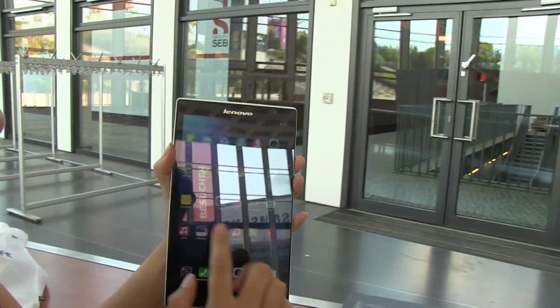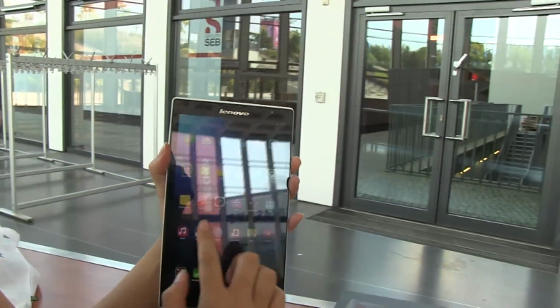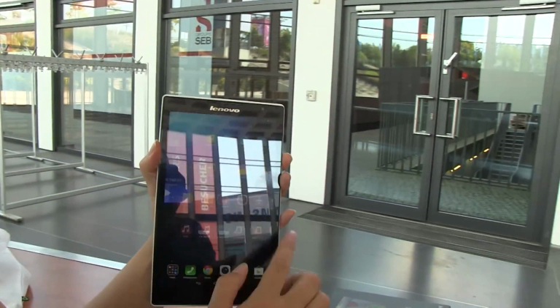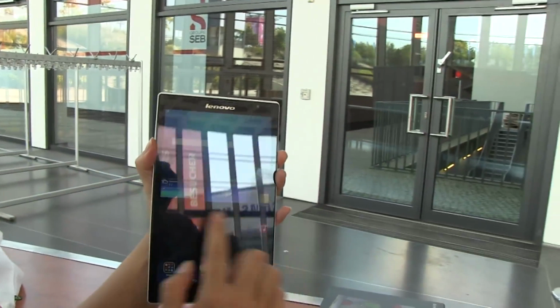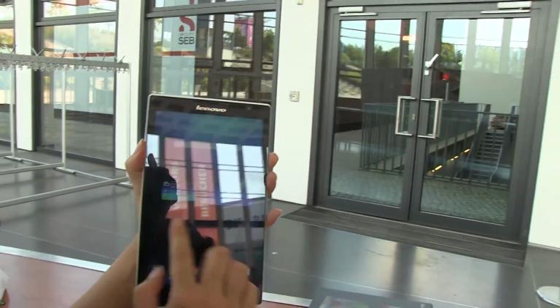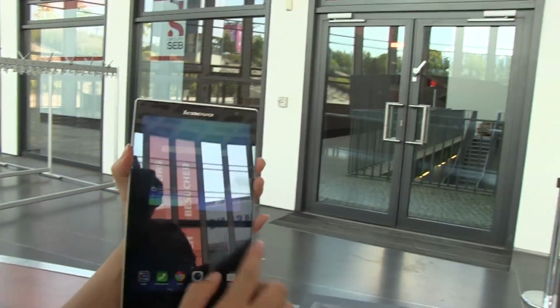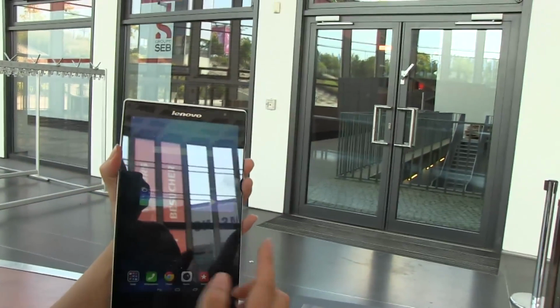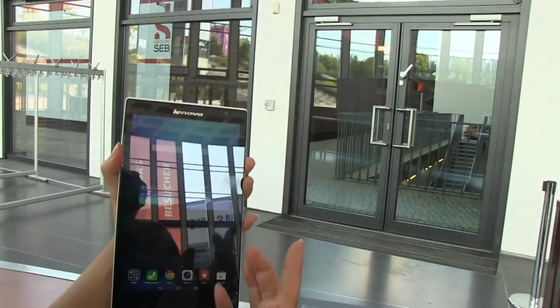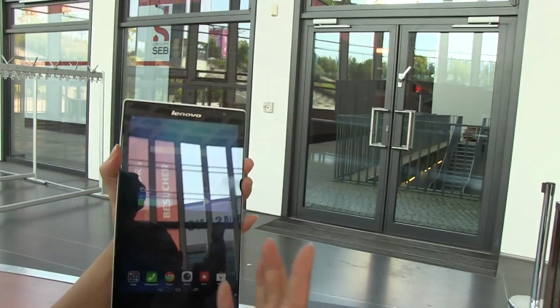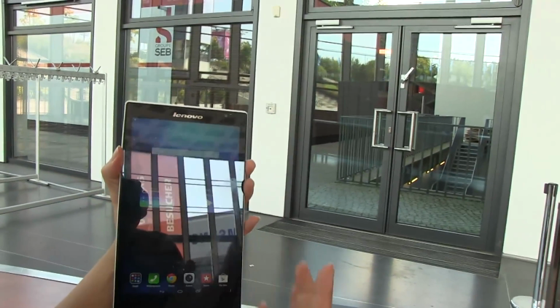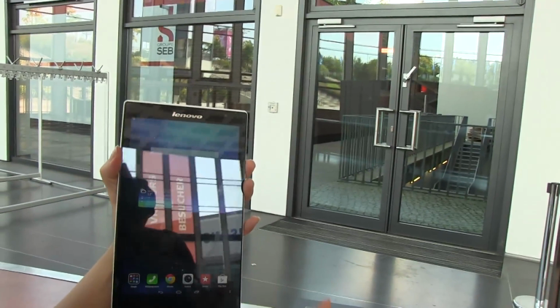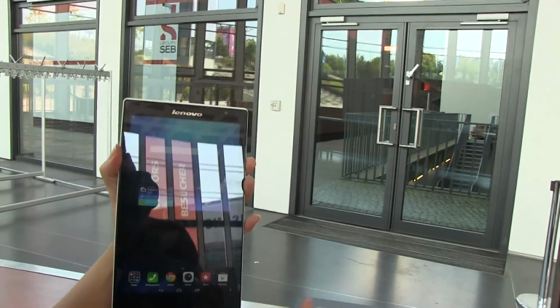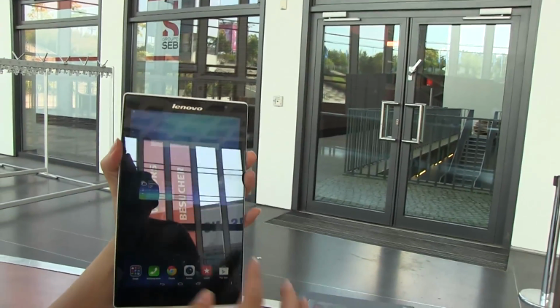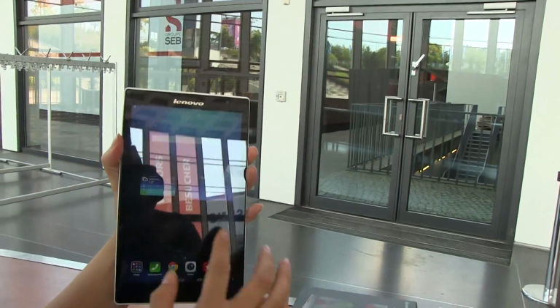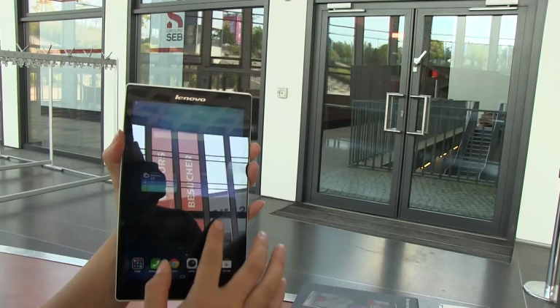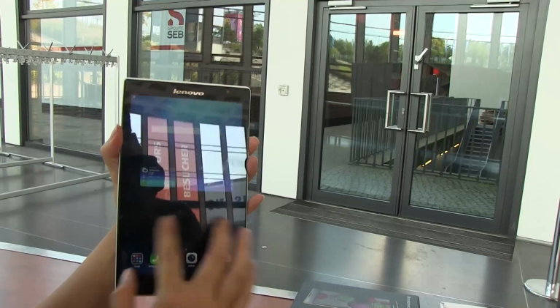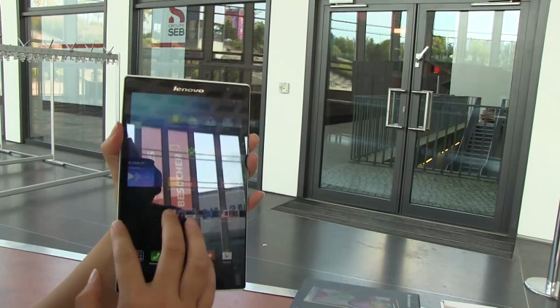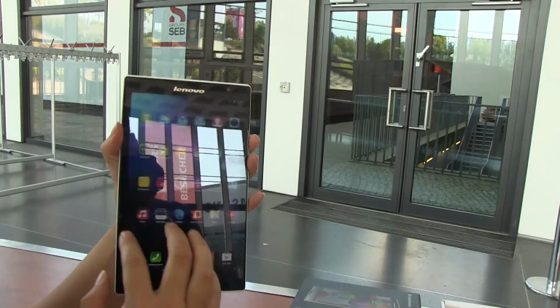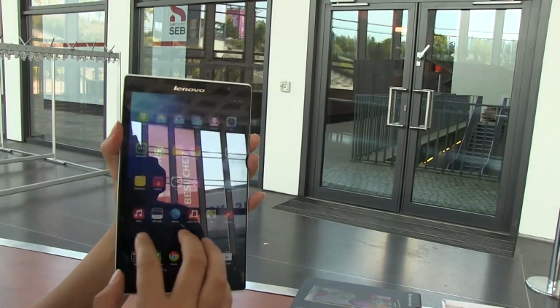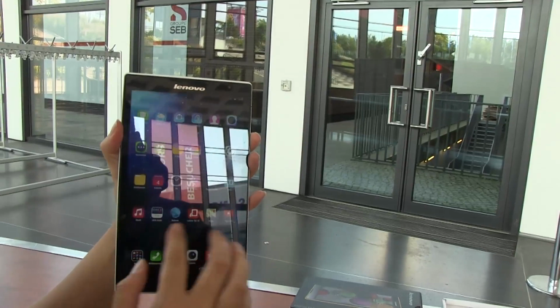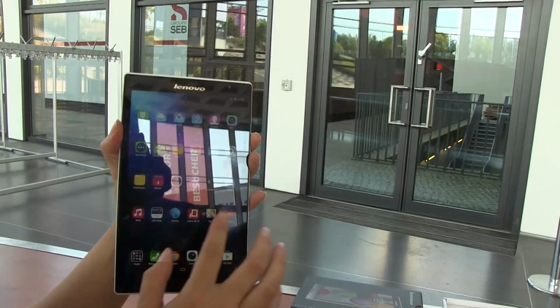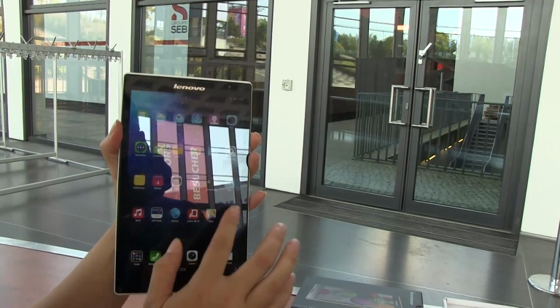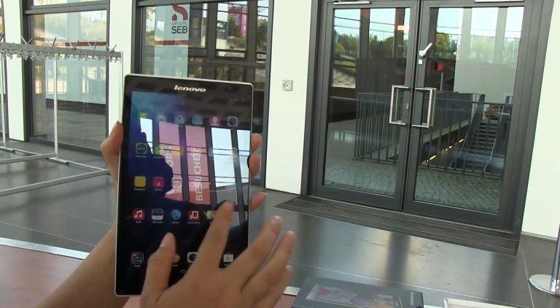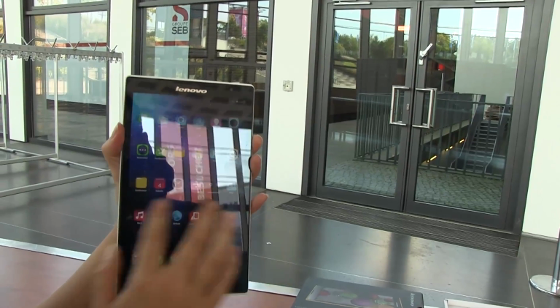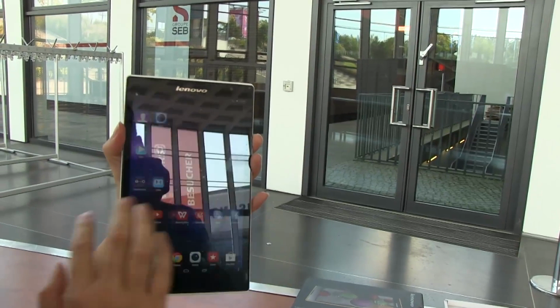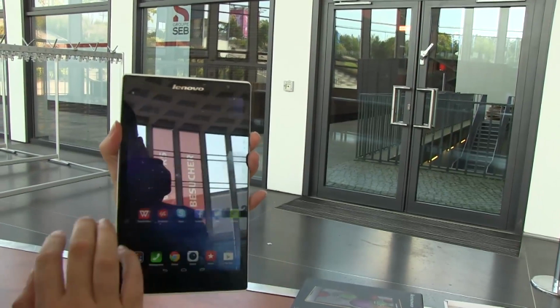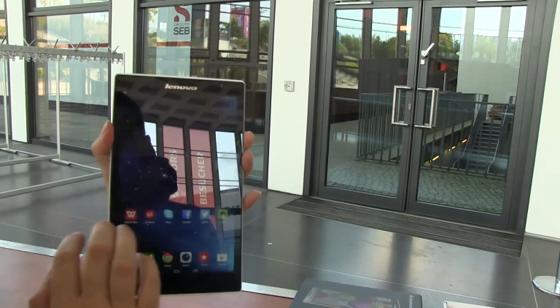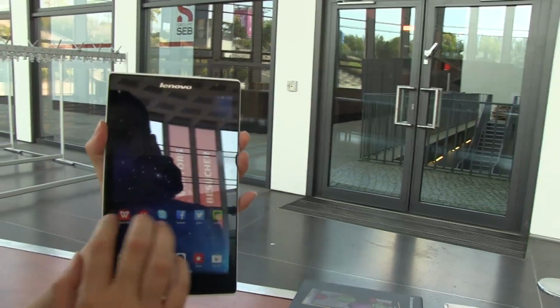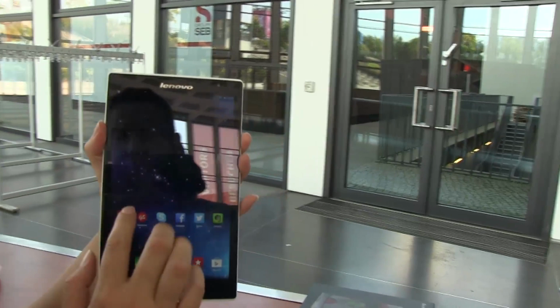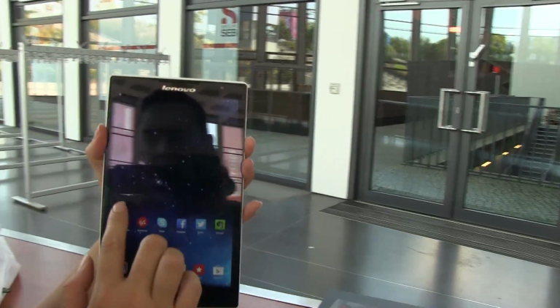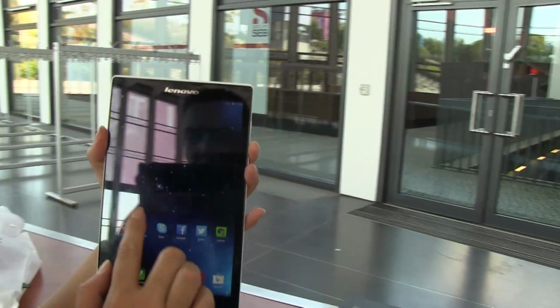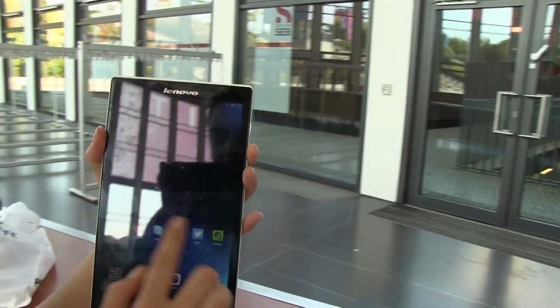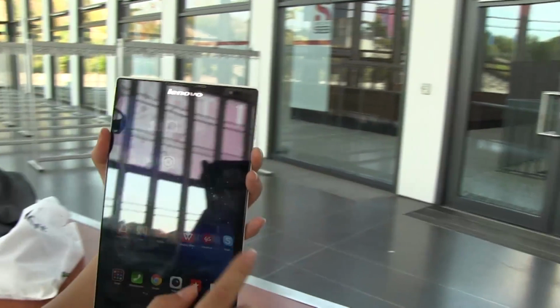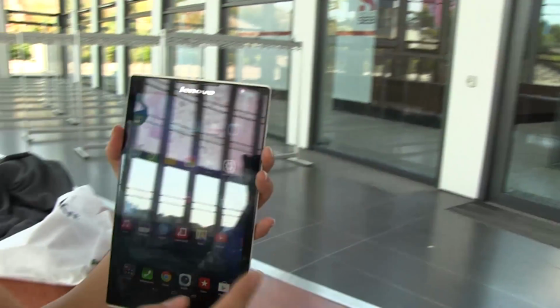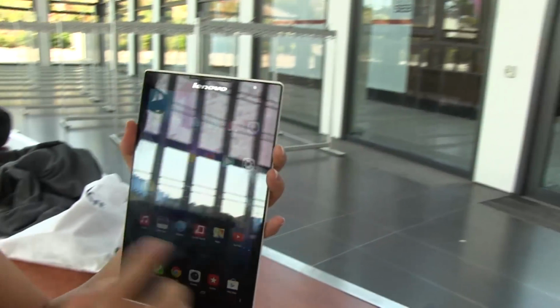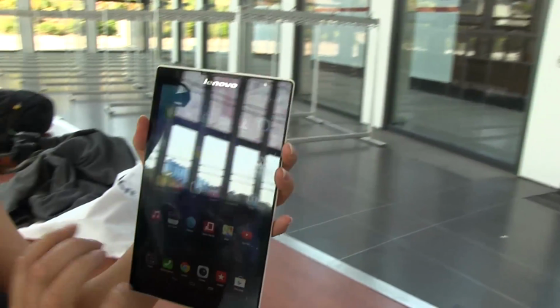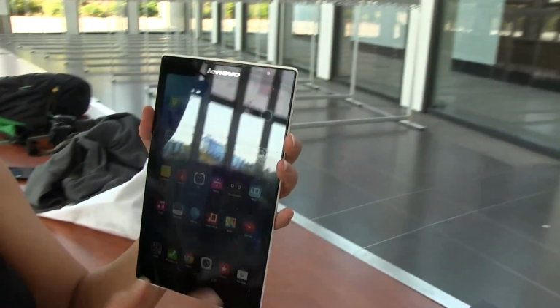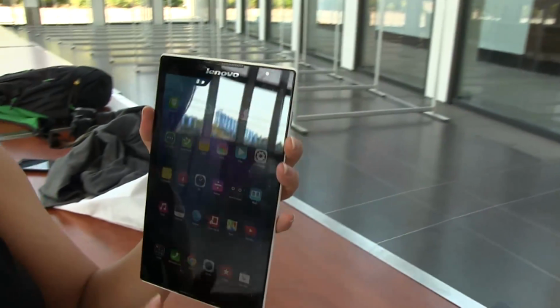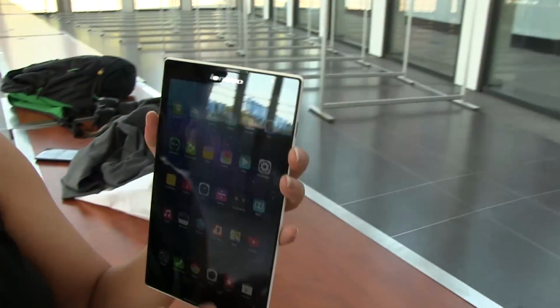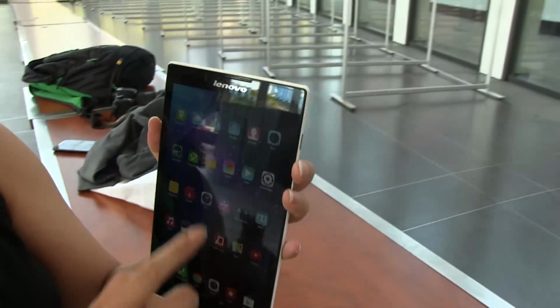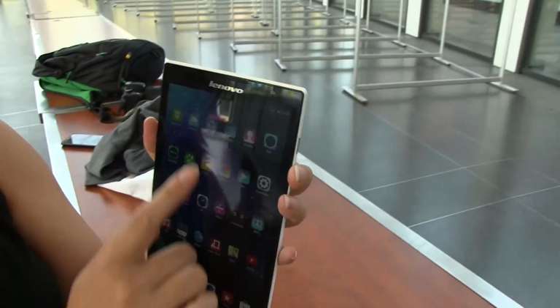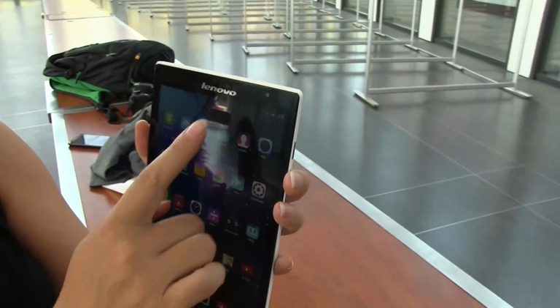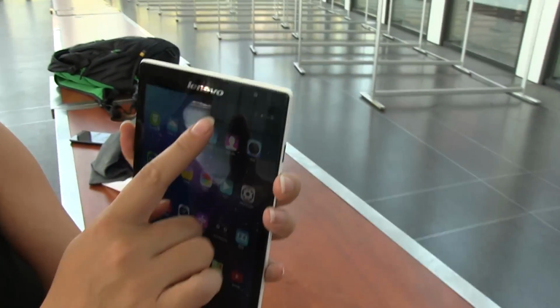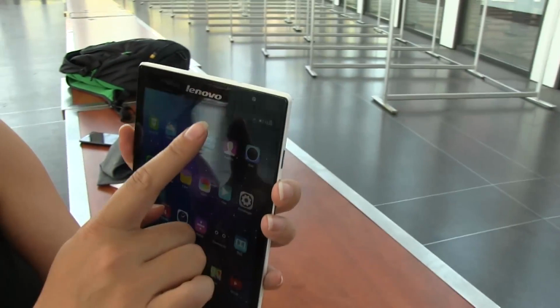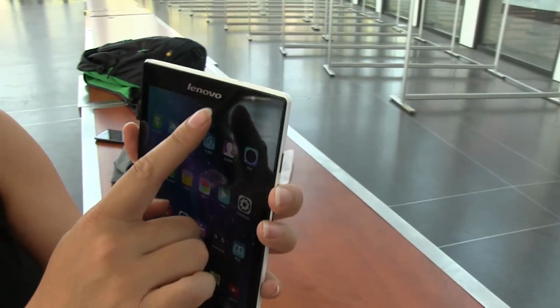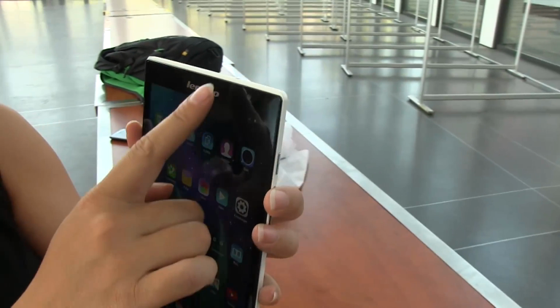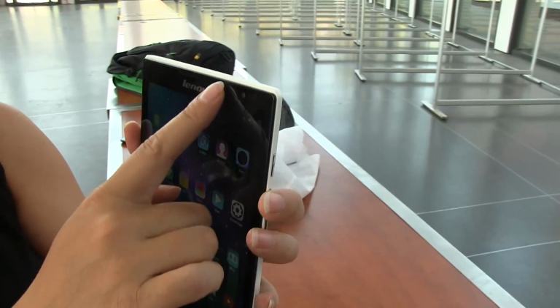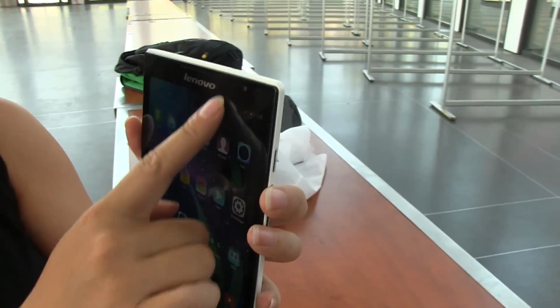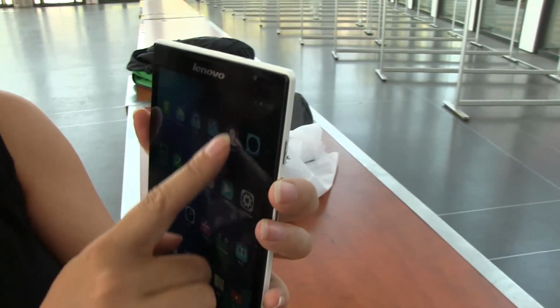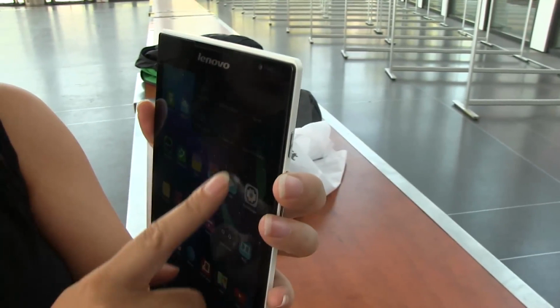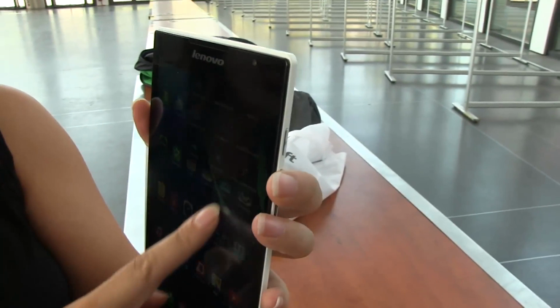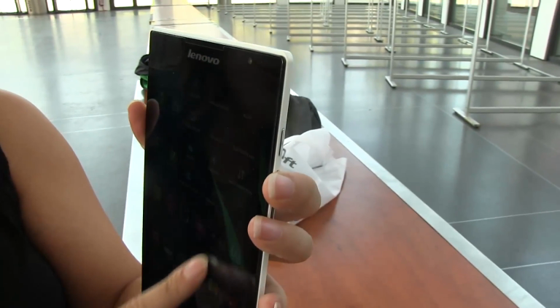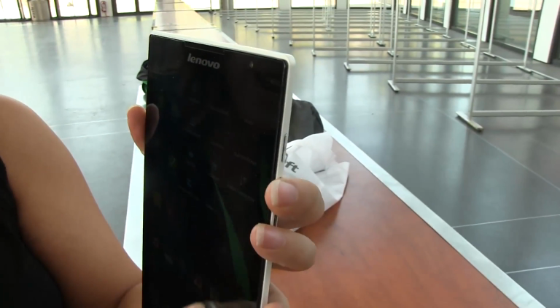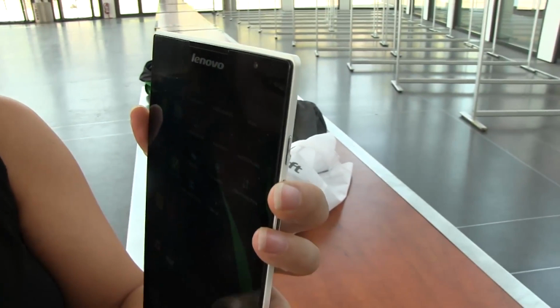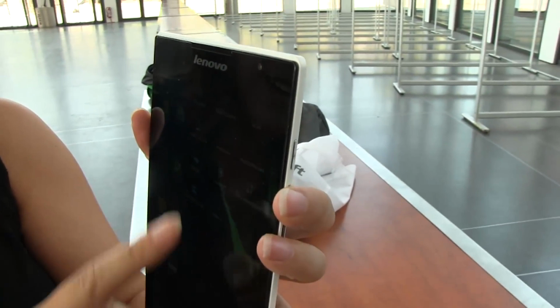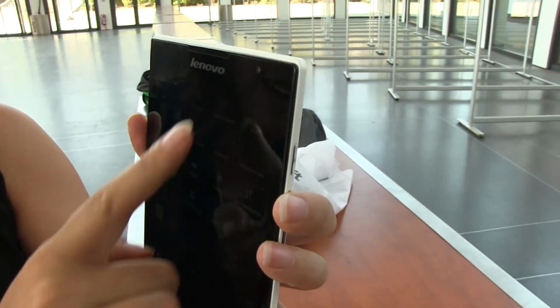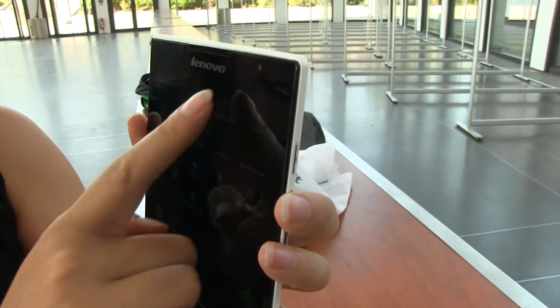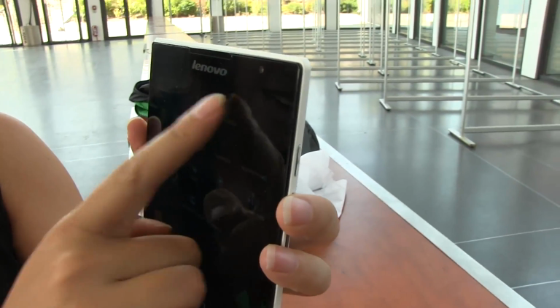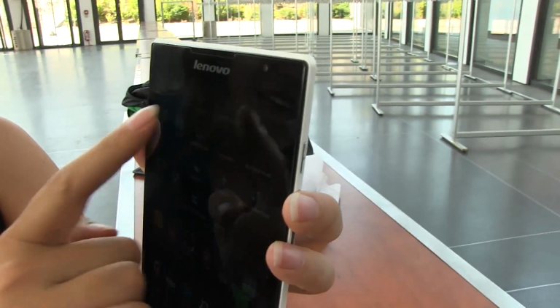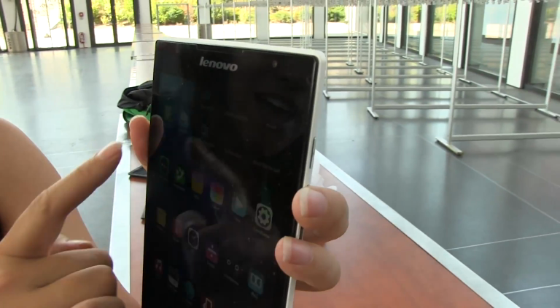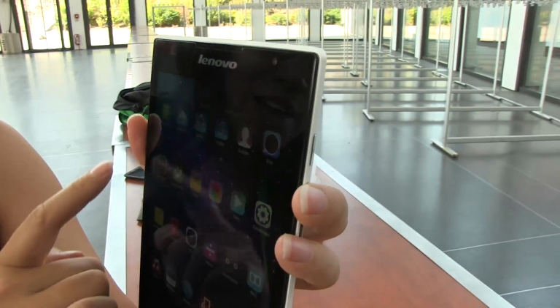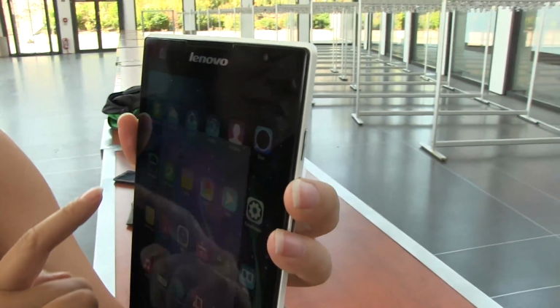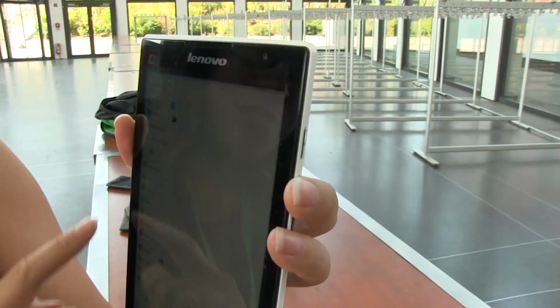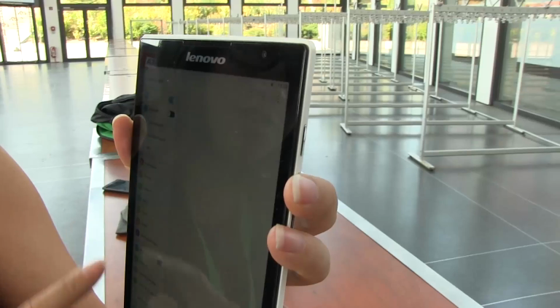It's snappy and quick. It's running an Intel quad-core processor — I believe this is a Morphil, the 3745 — and it's running Android.